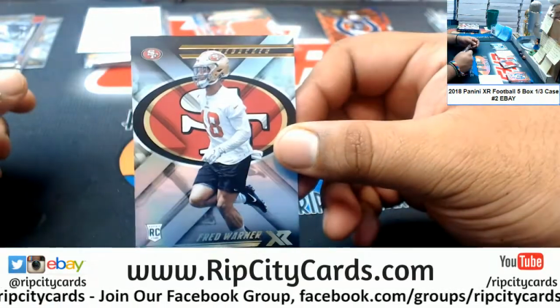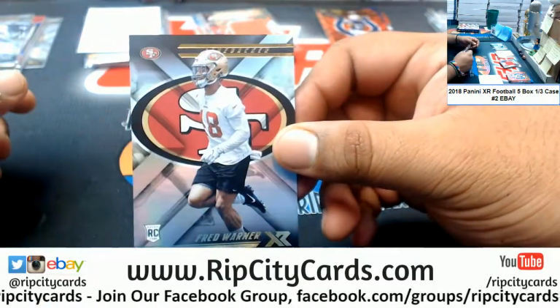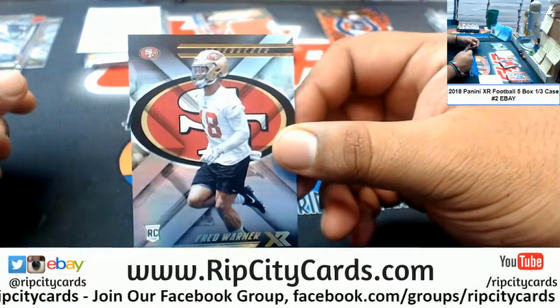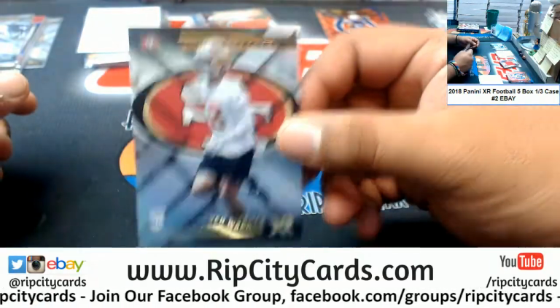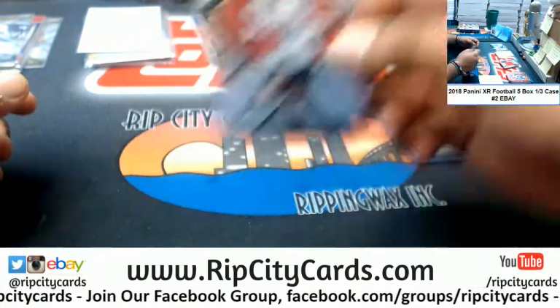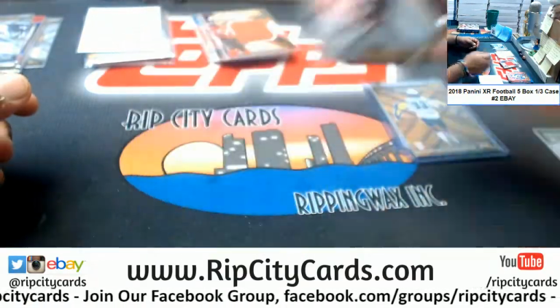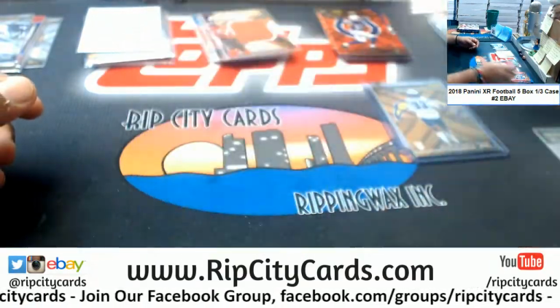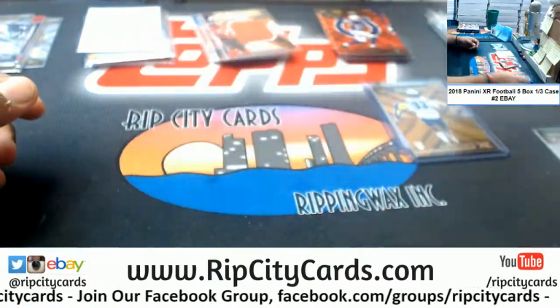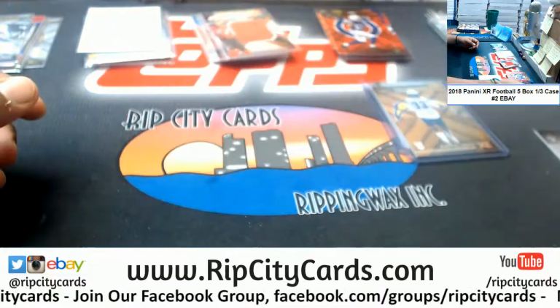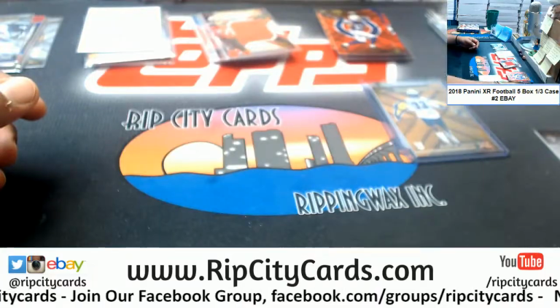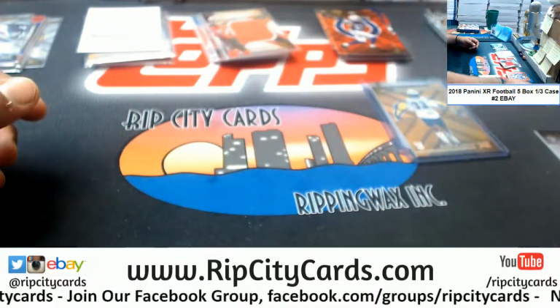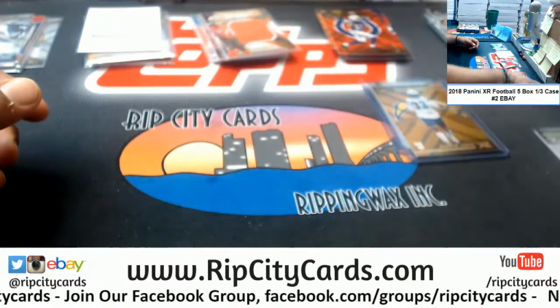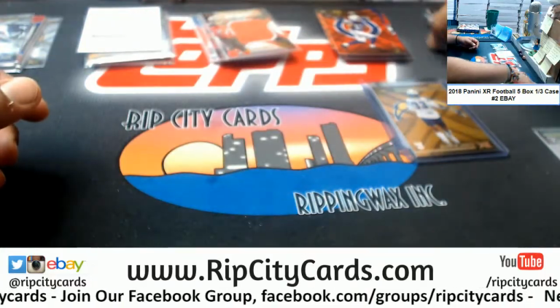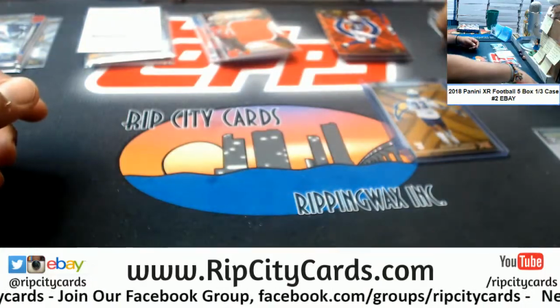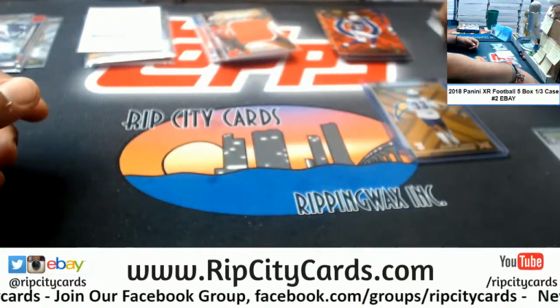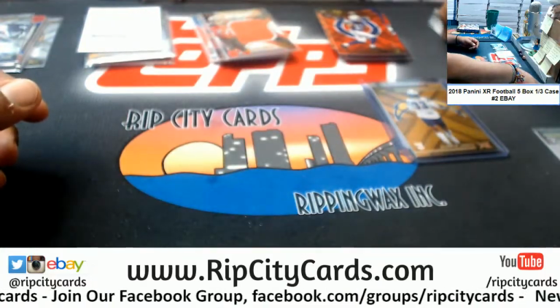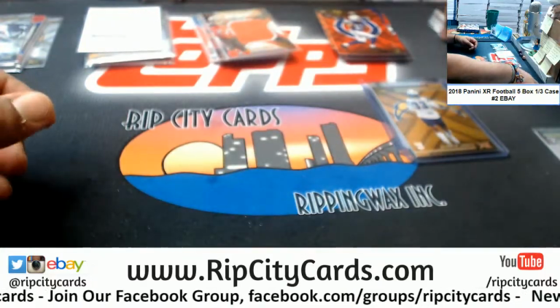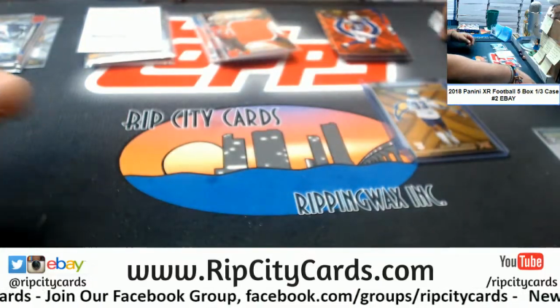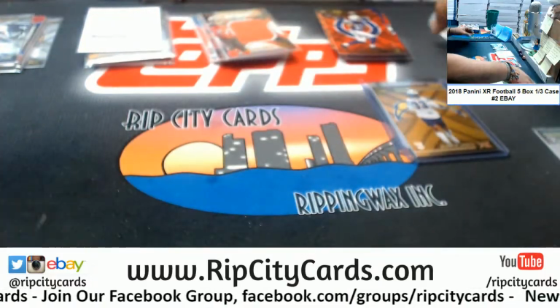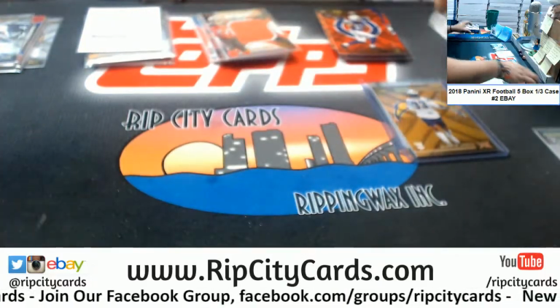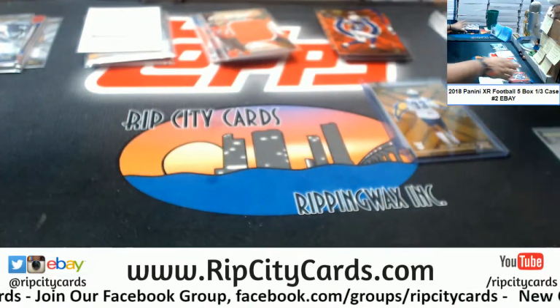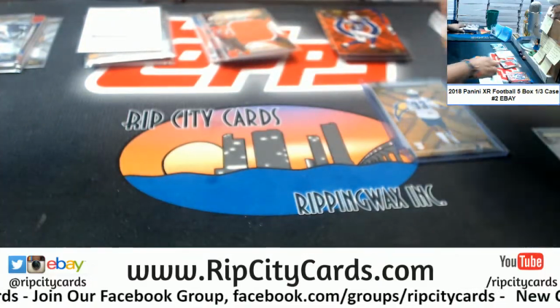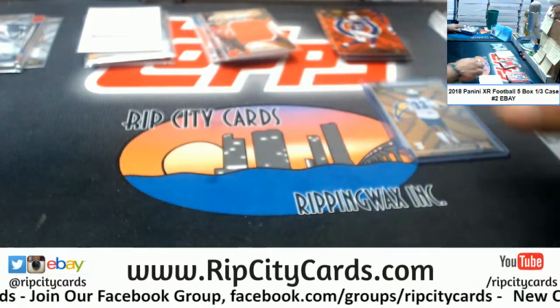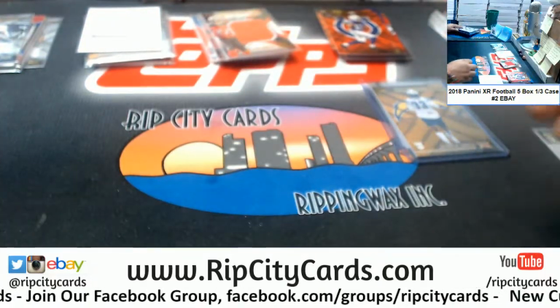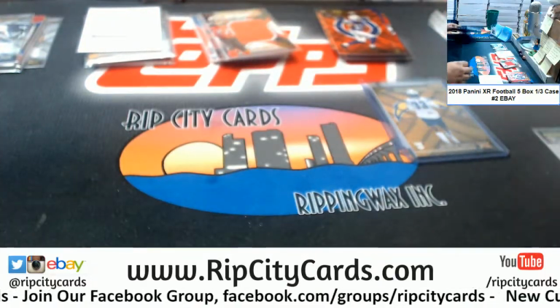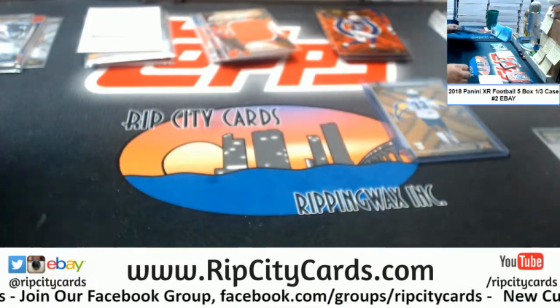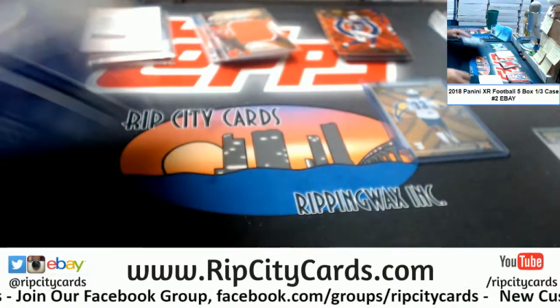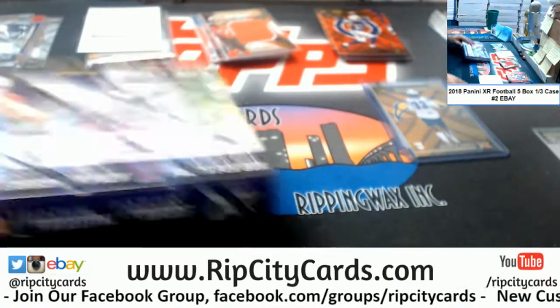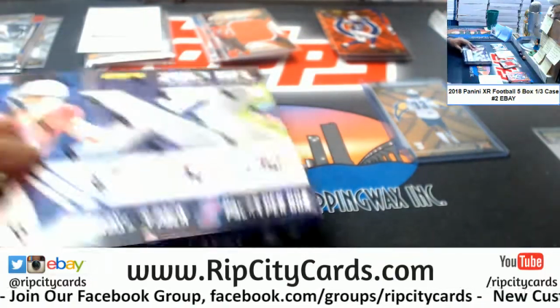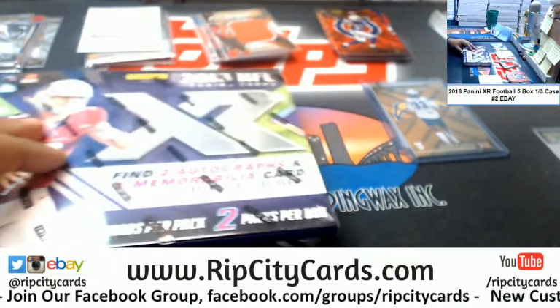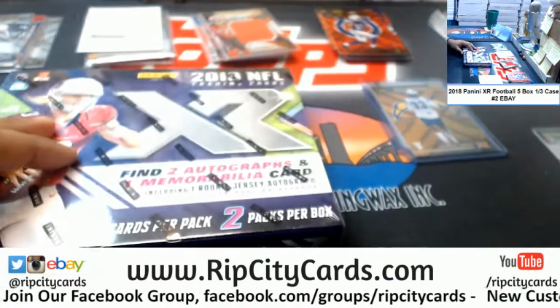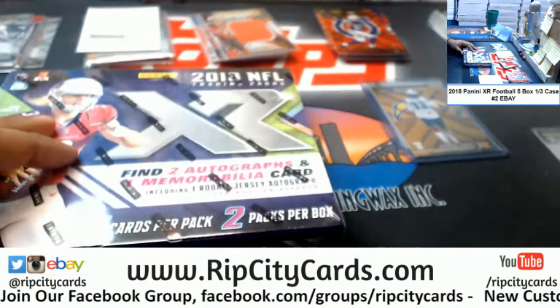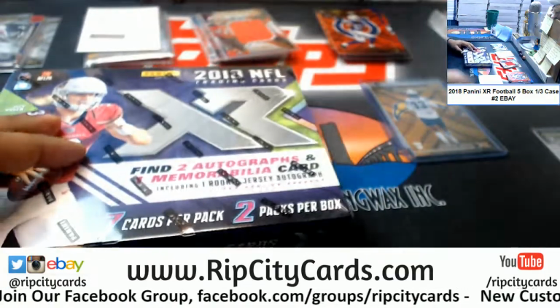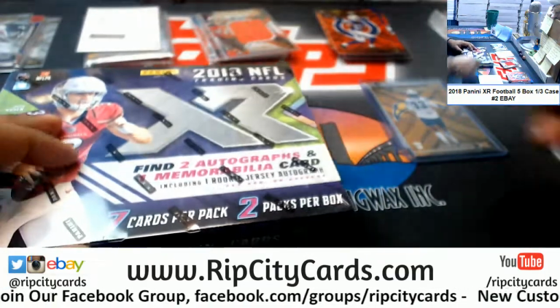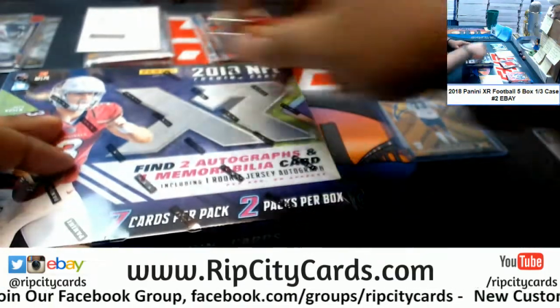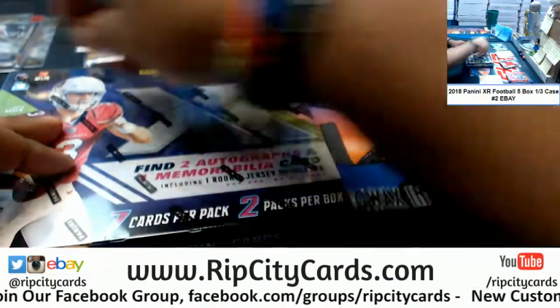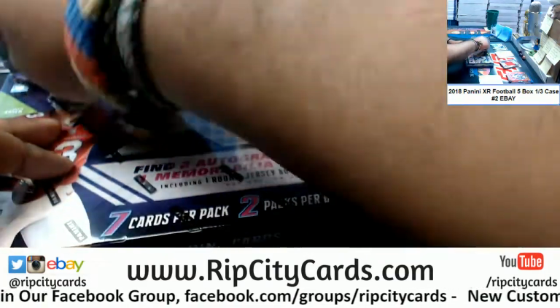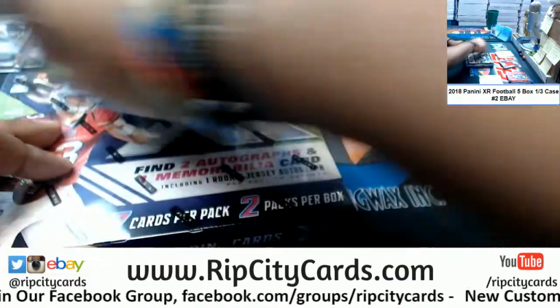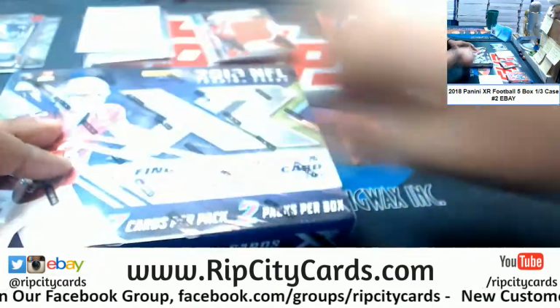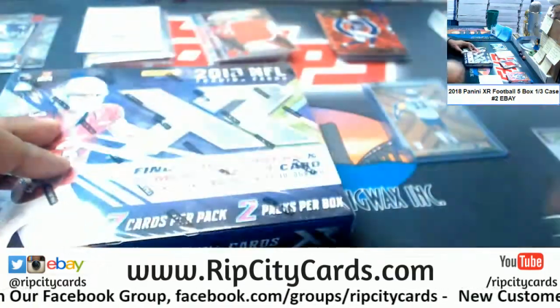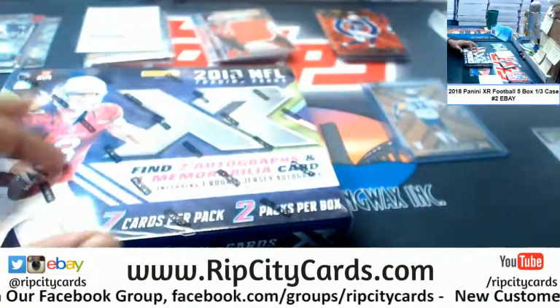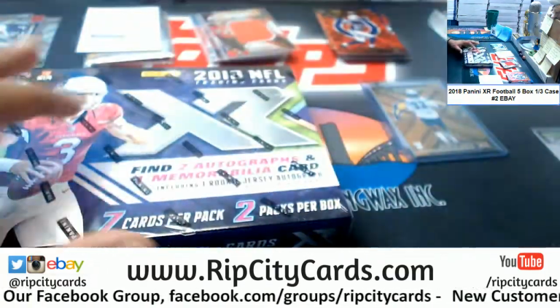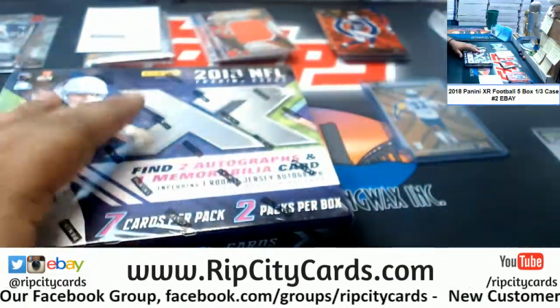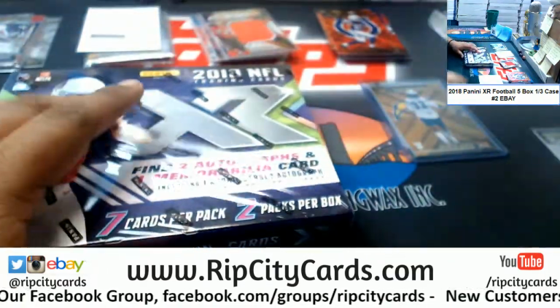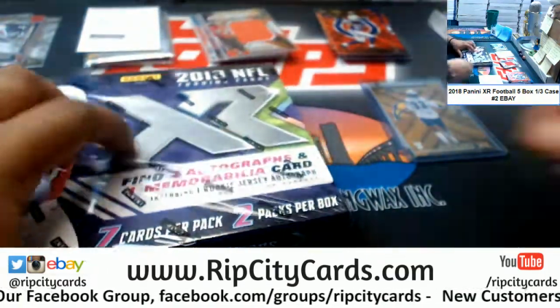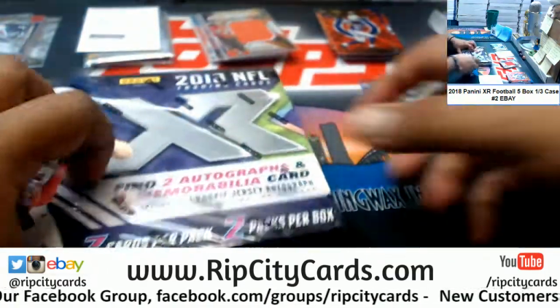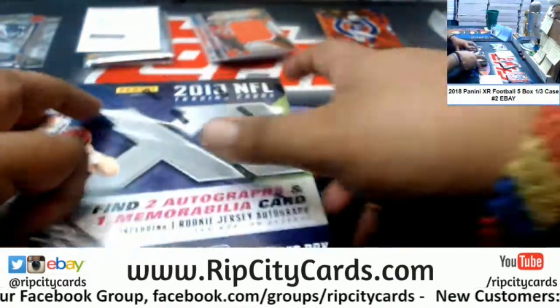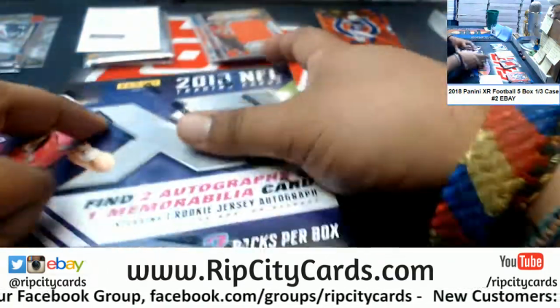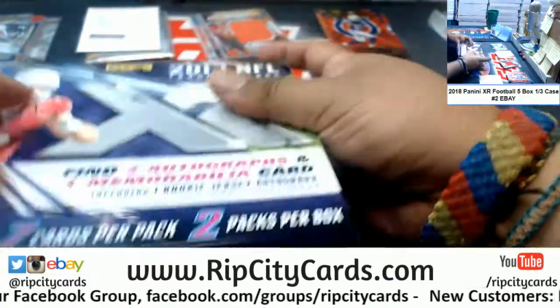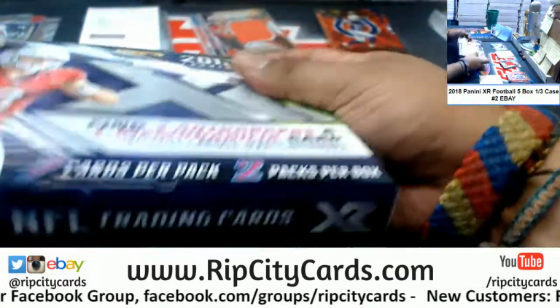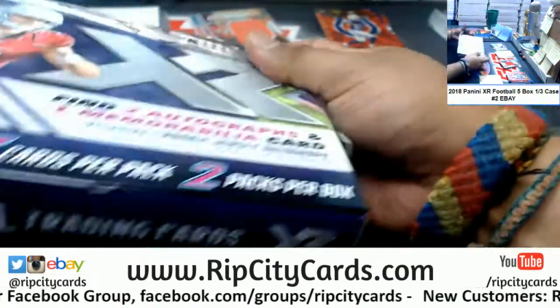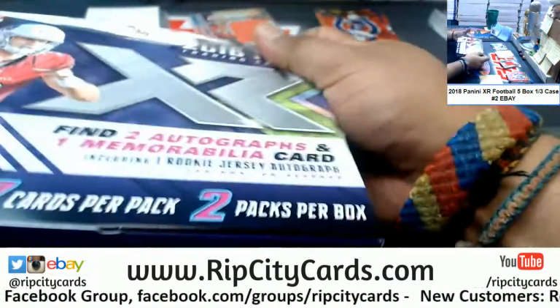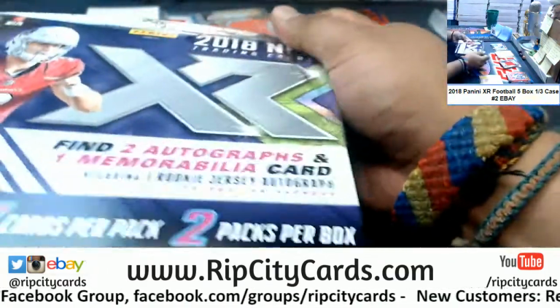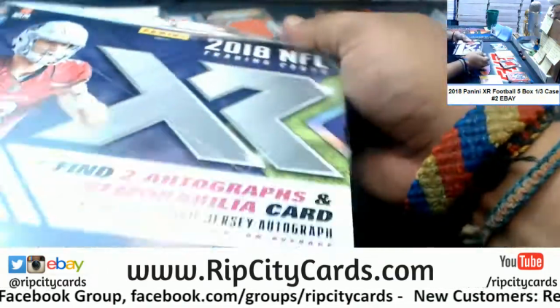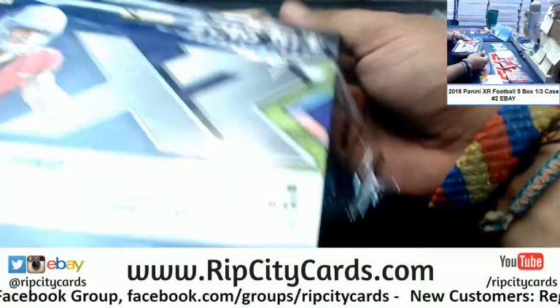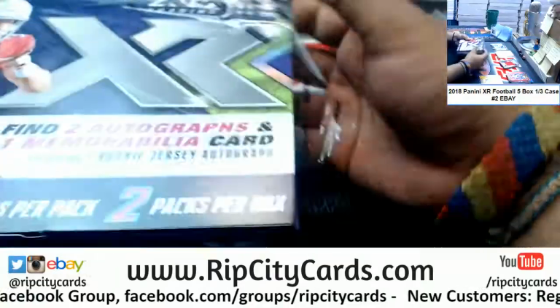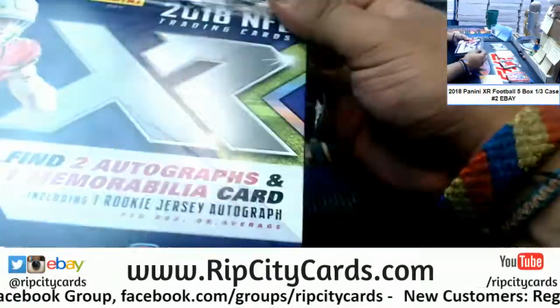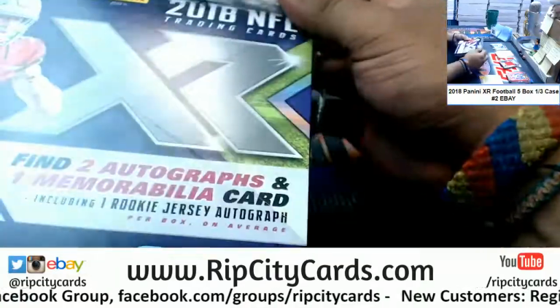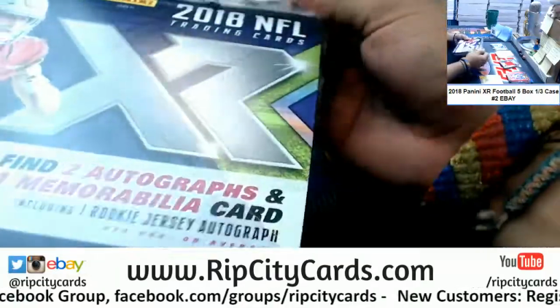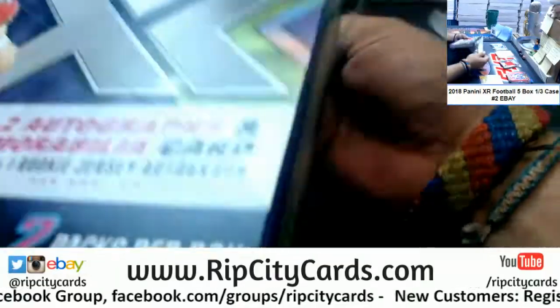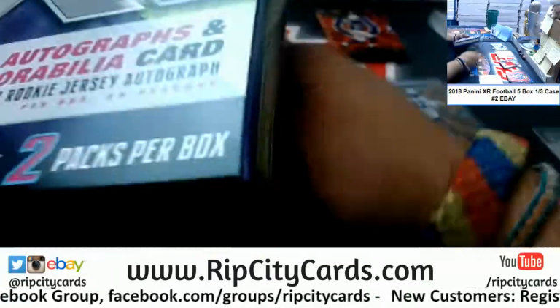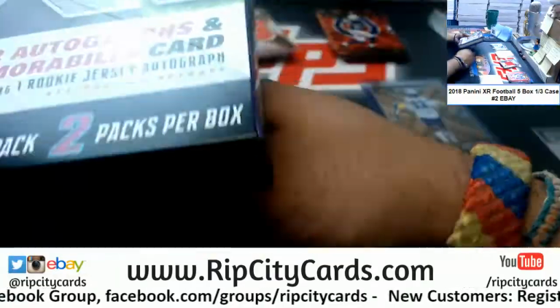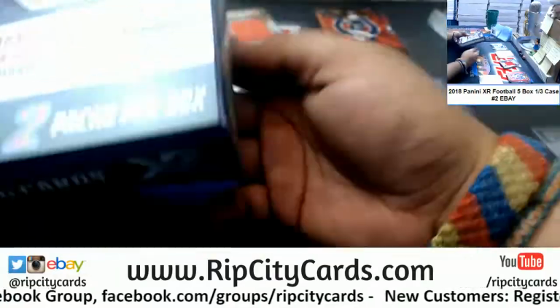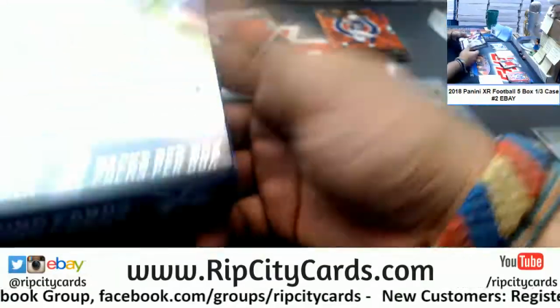All right, and now for the last box — mojo! Let's see what we get, good luck everyone.